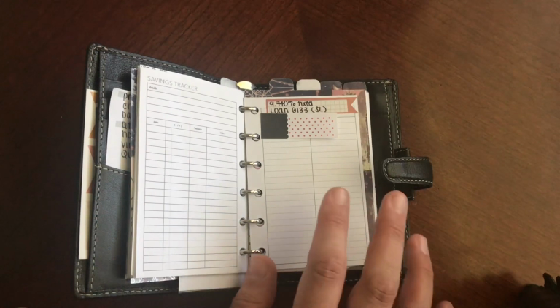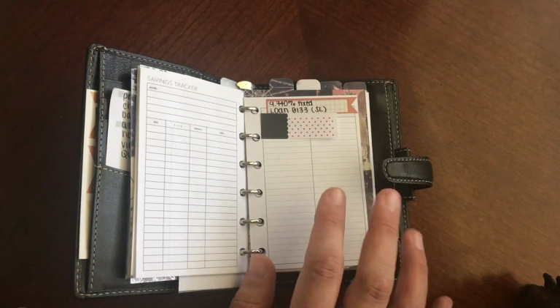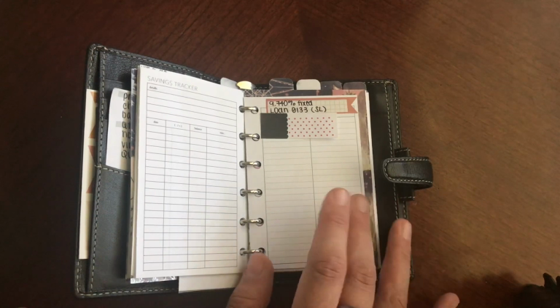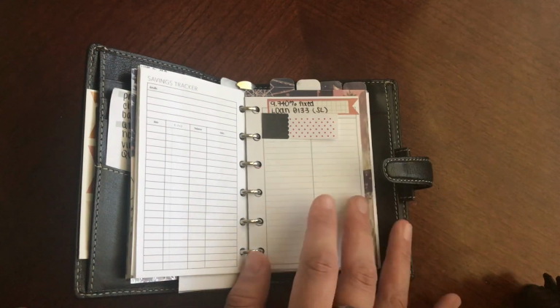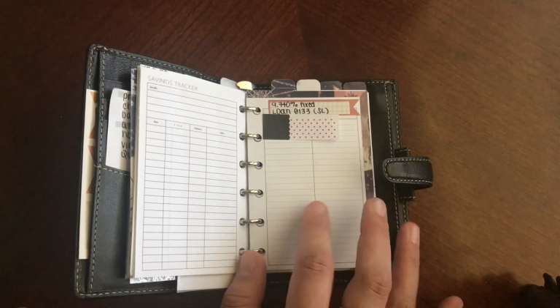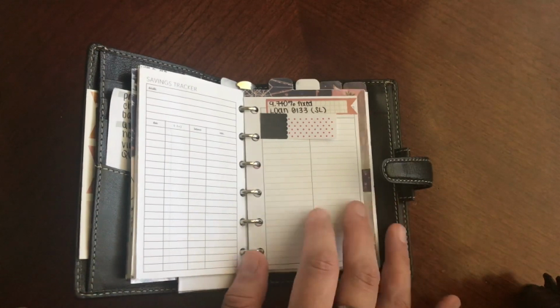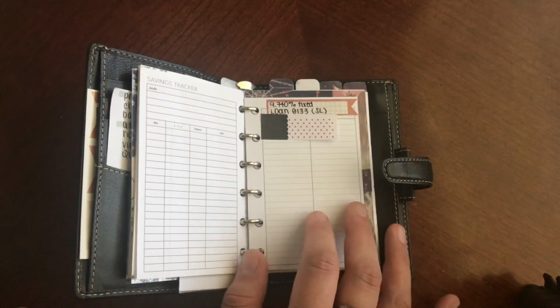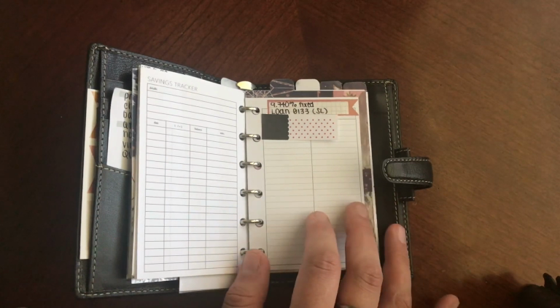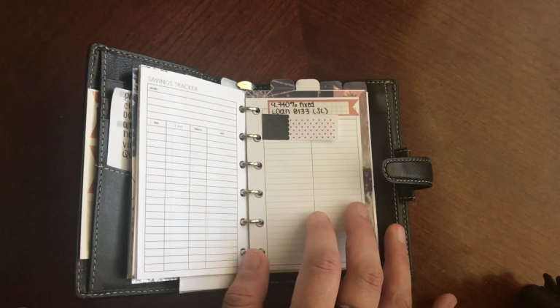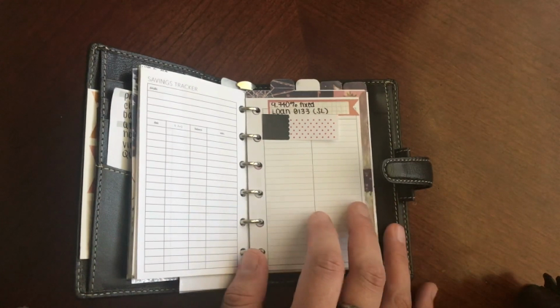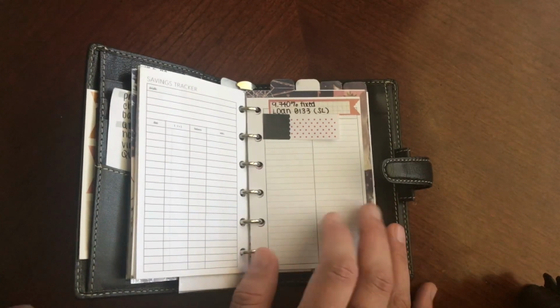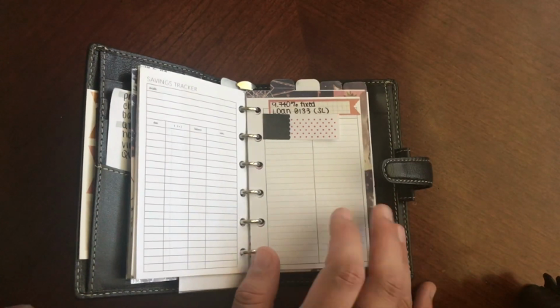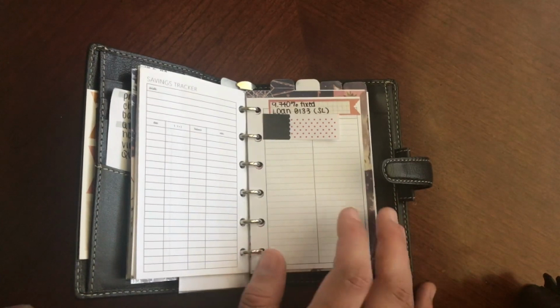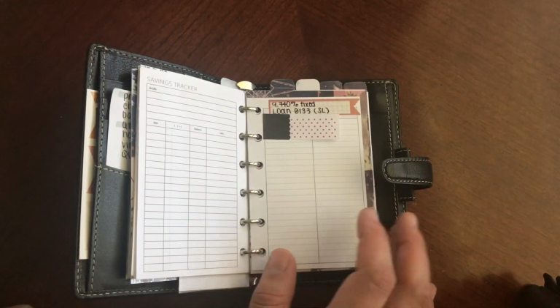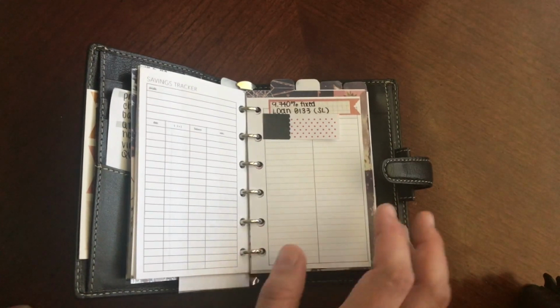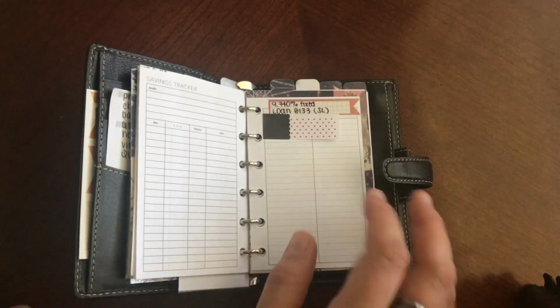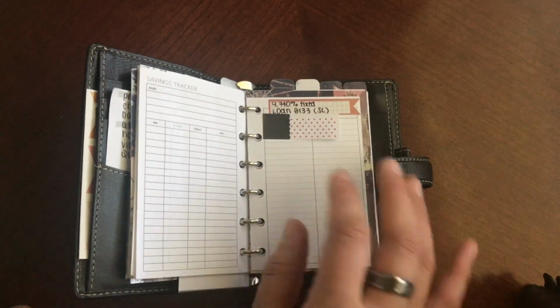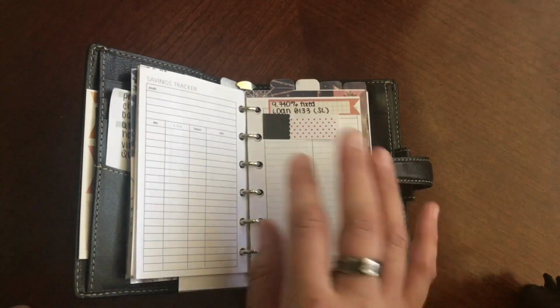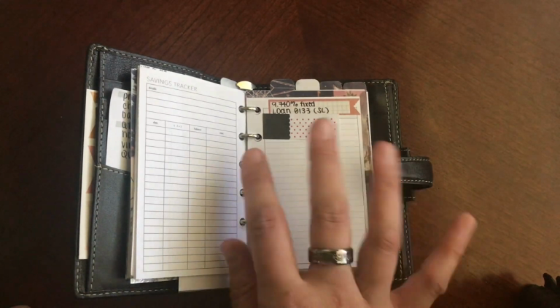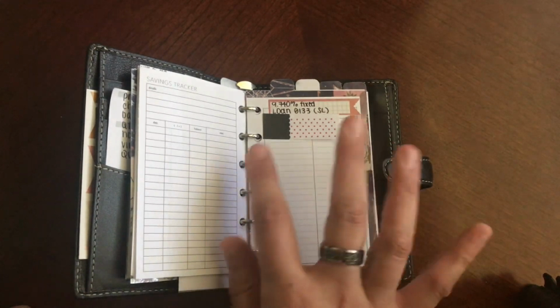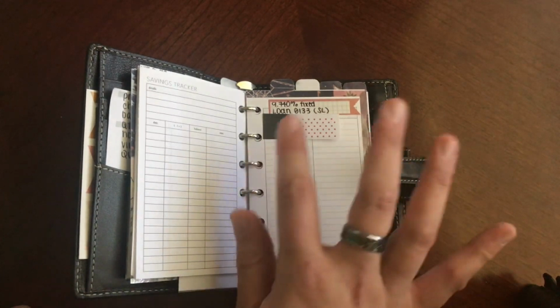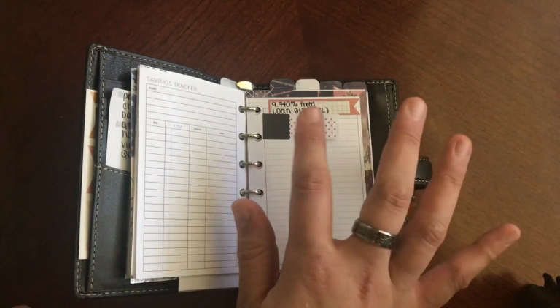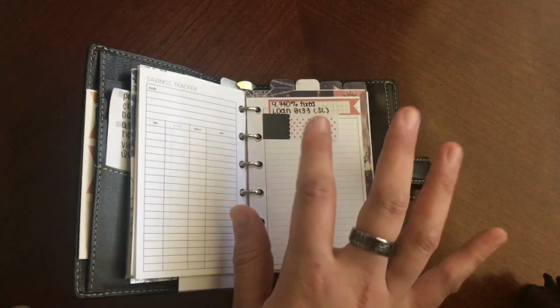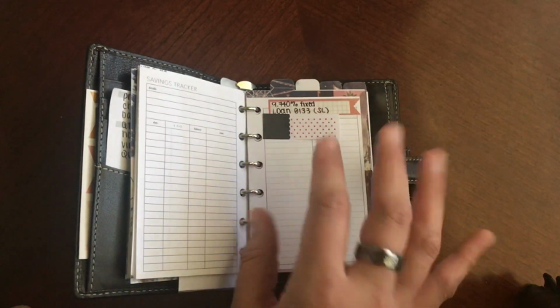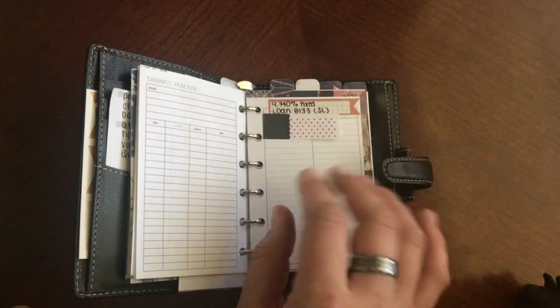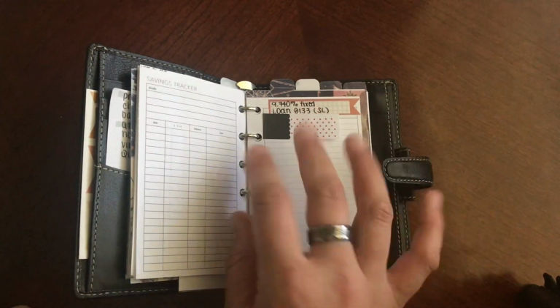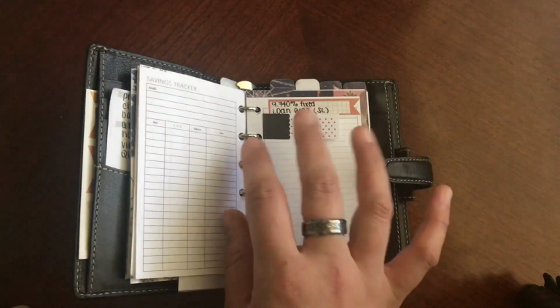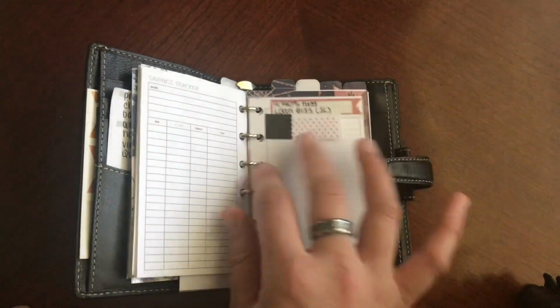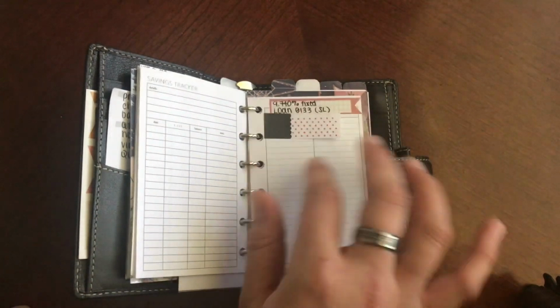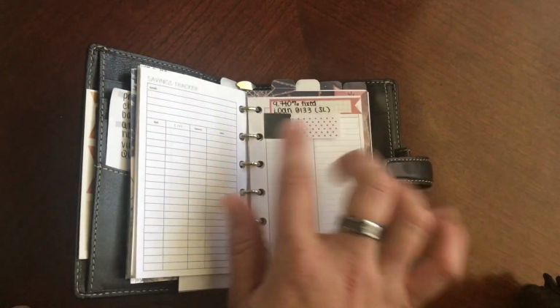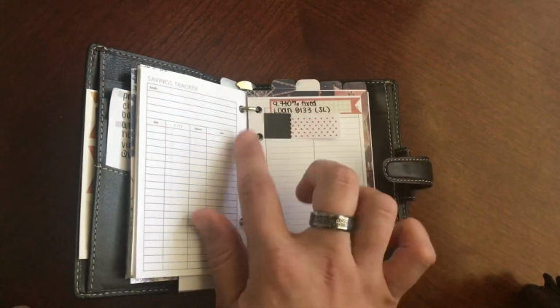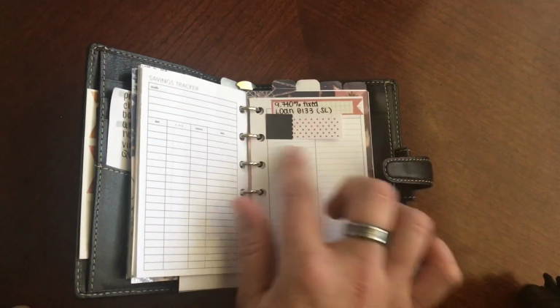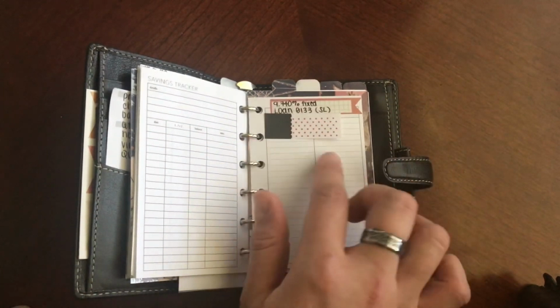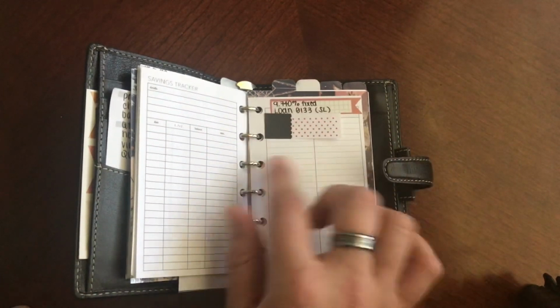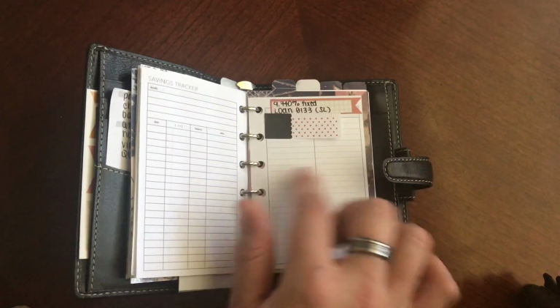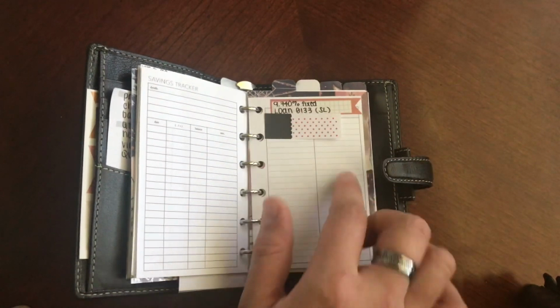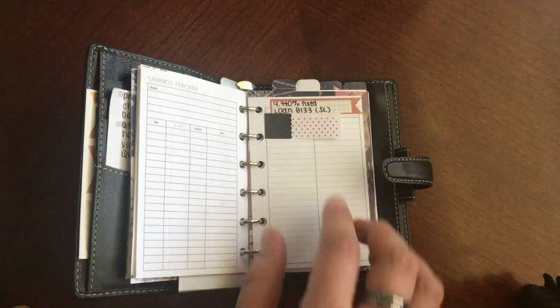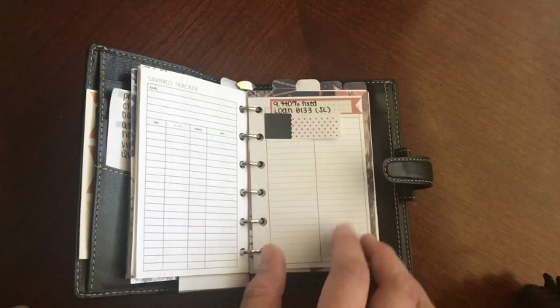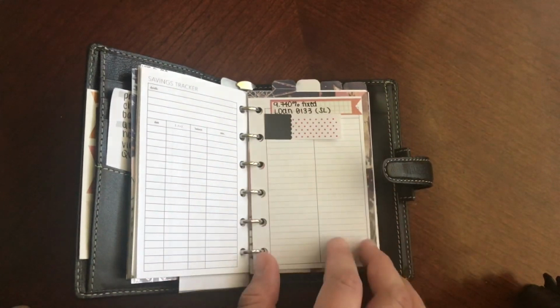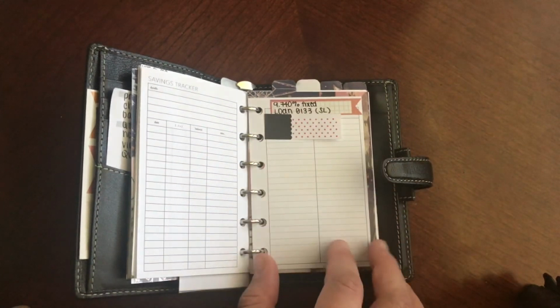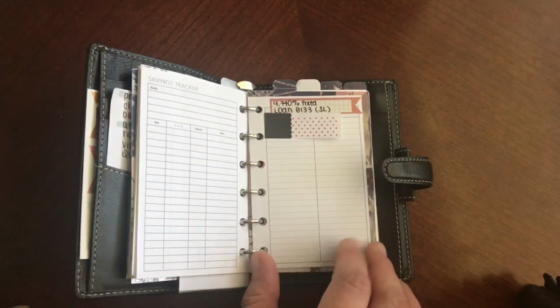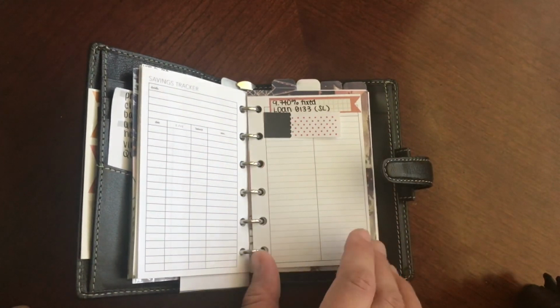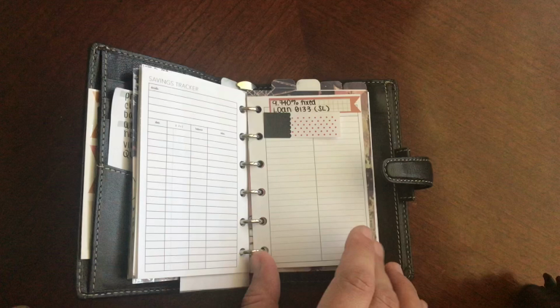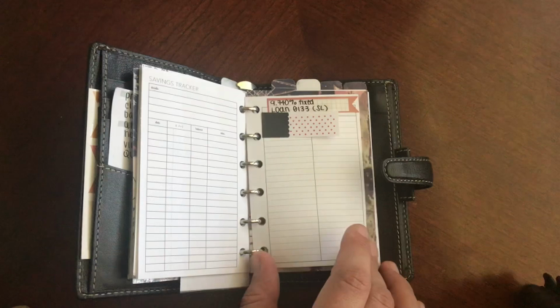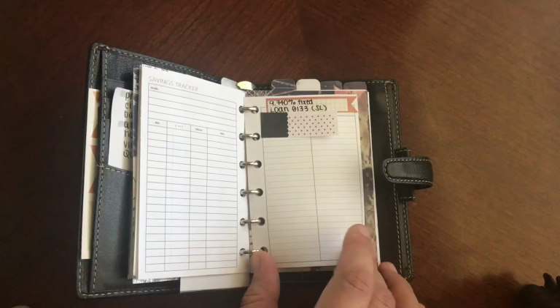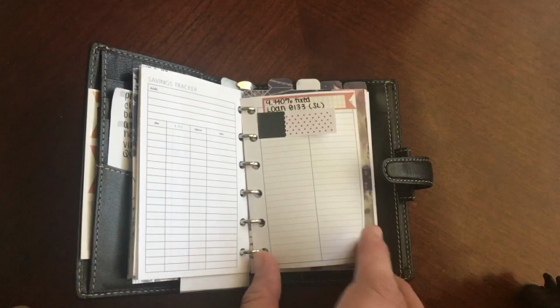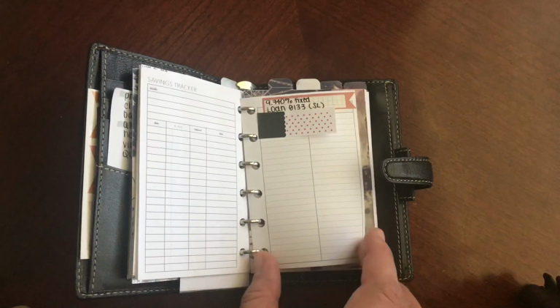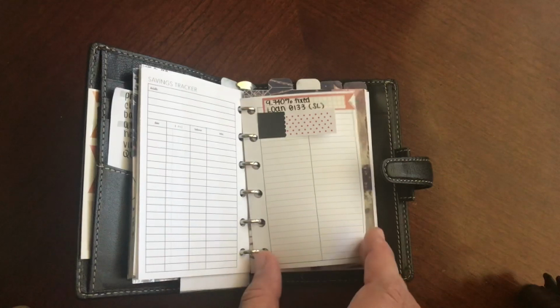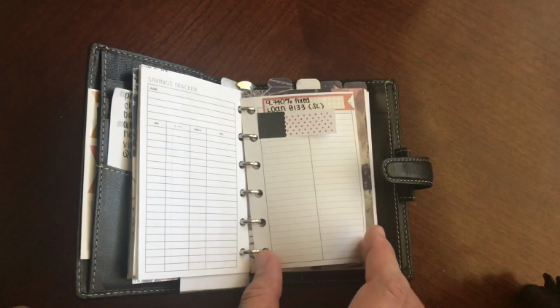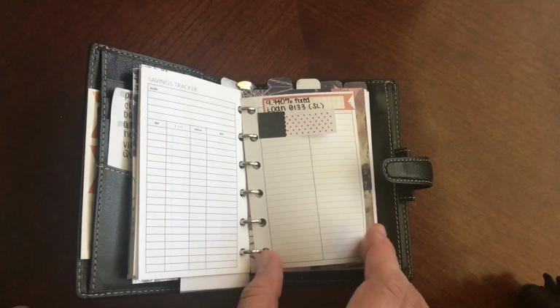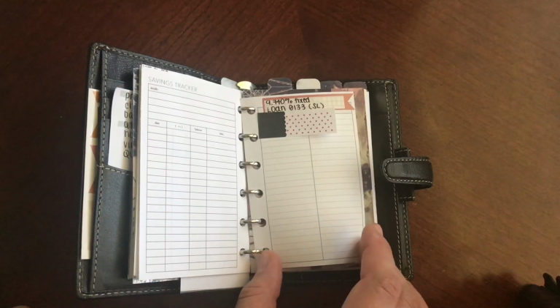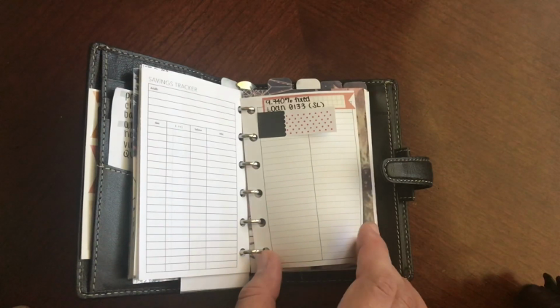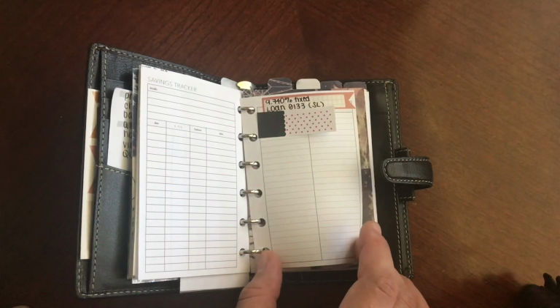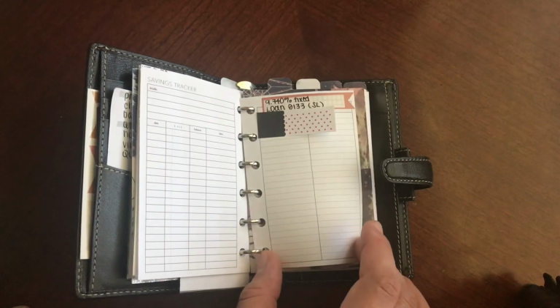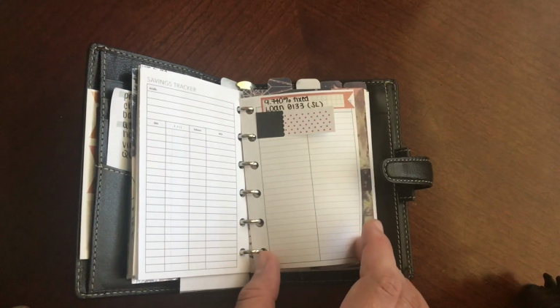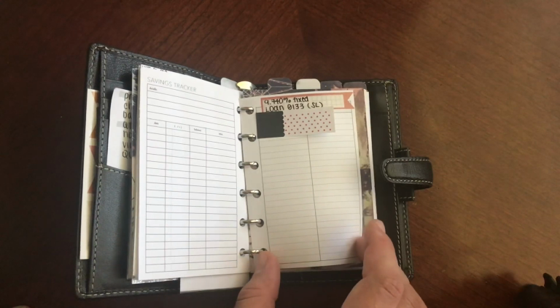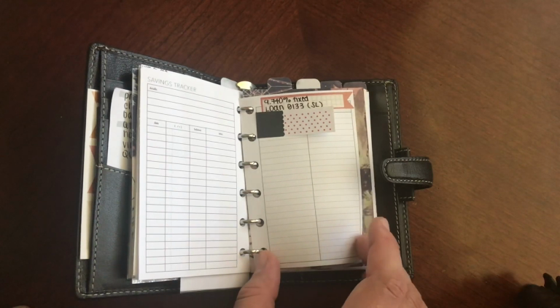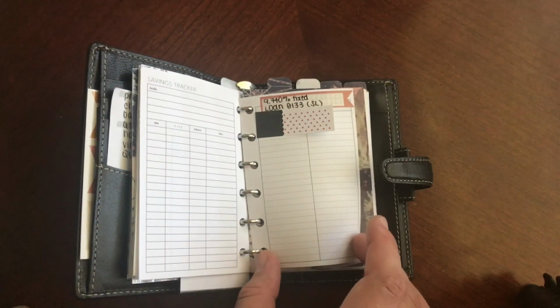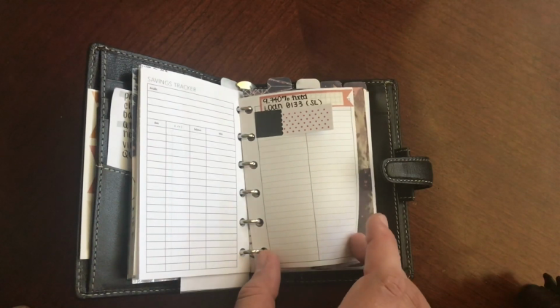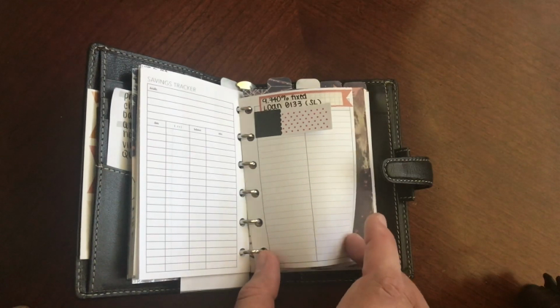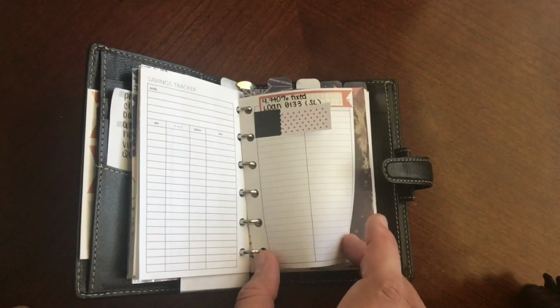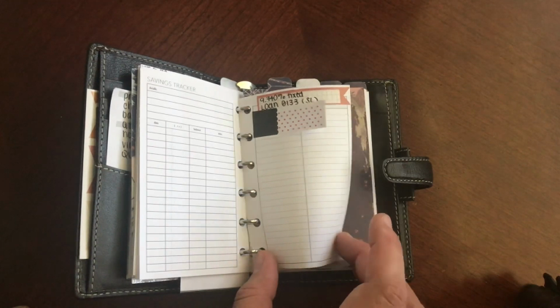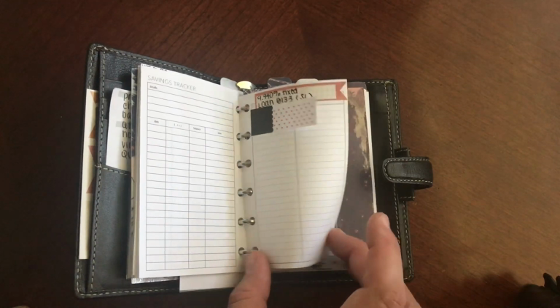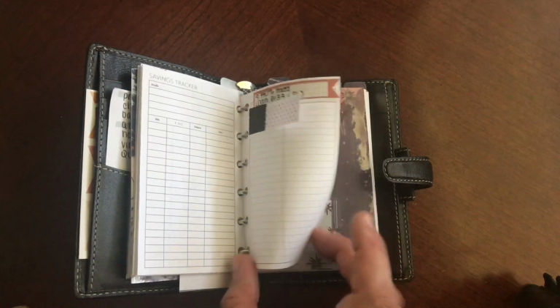I'm doing the Dave Ramsey method, where you start with the loan that has the highest interest rate. That's kind of why I have that in there. Once I do start, I will be putting the amounts in here just so I can watch it go down.